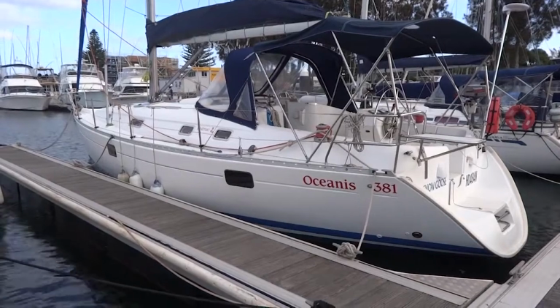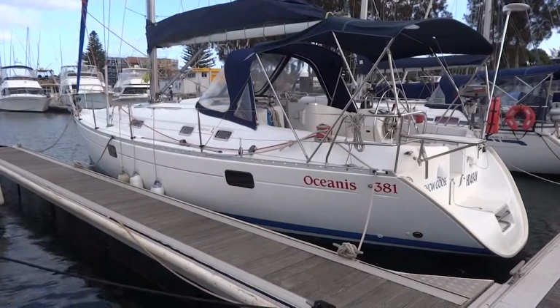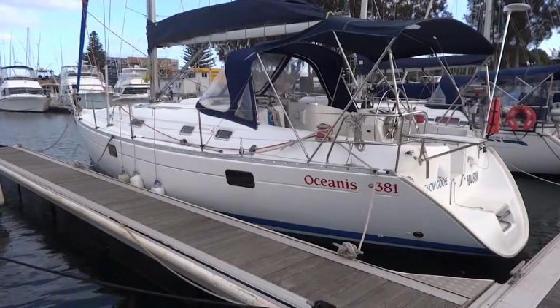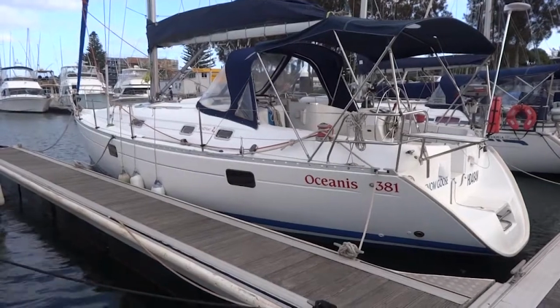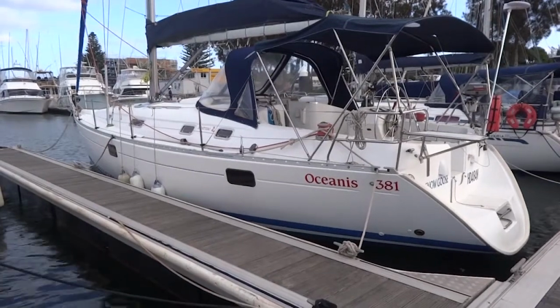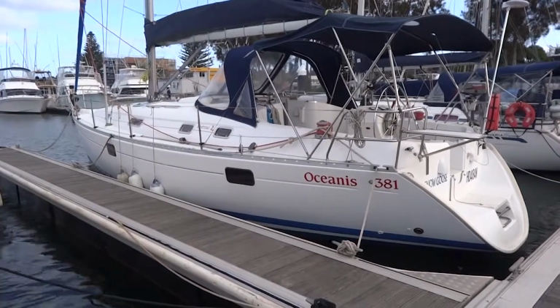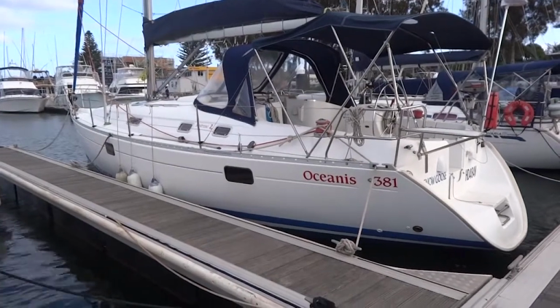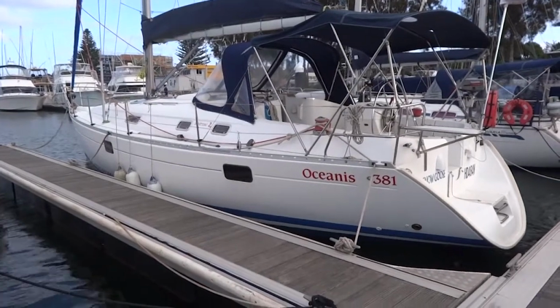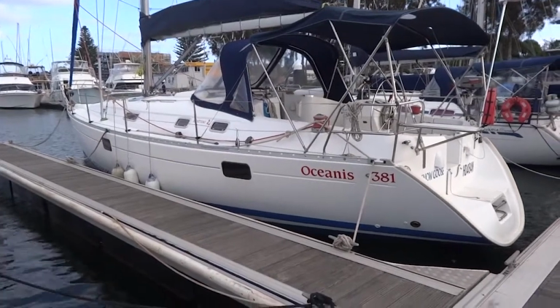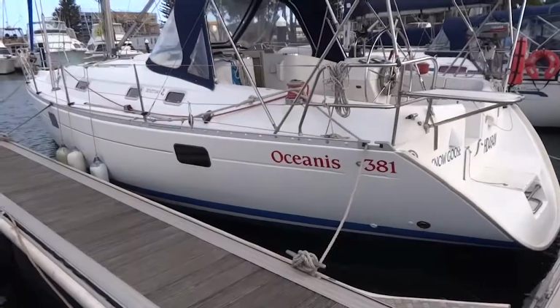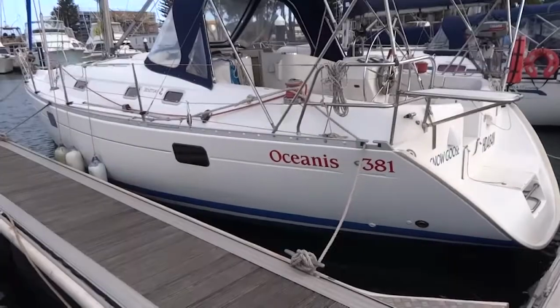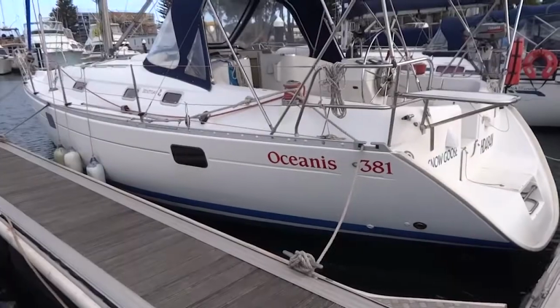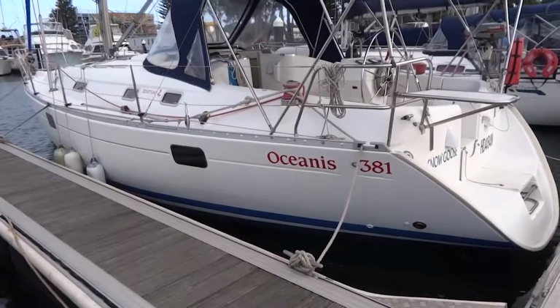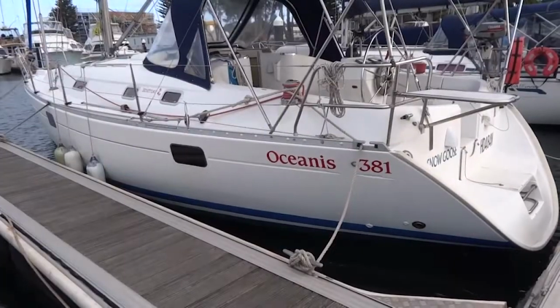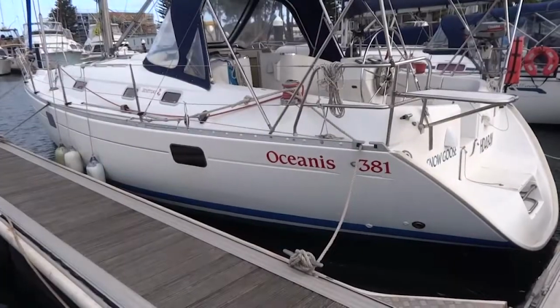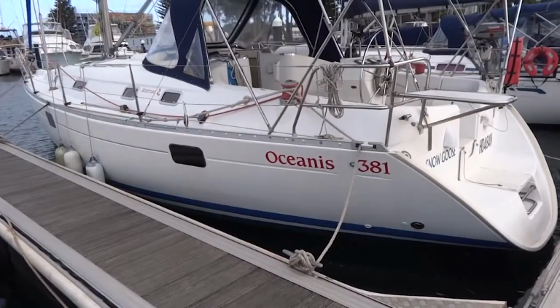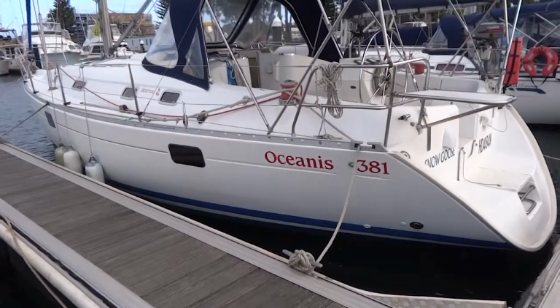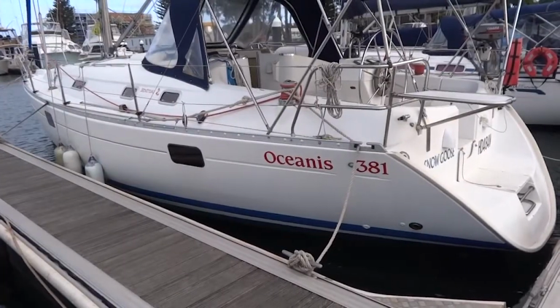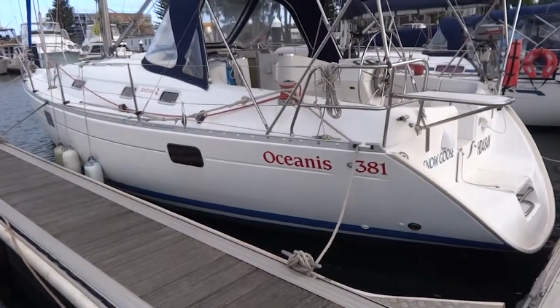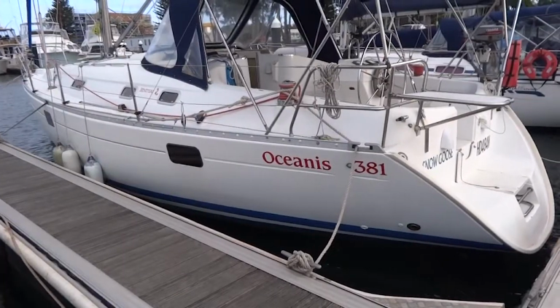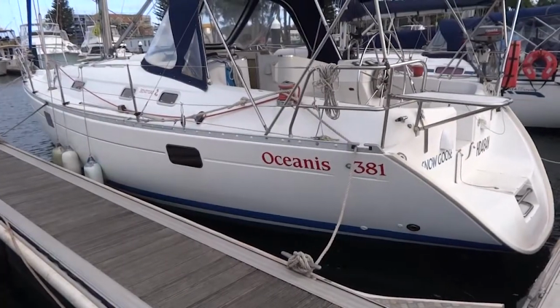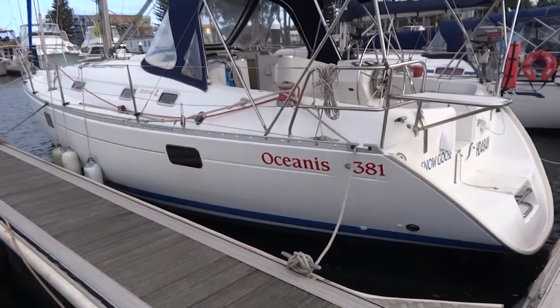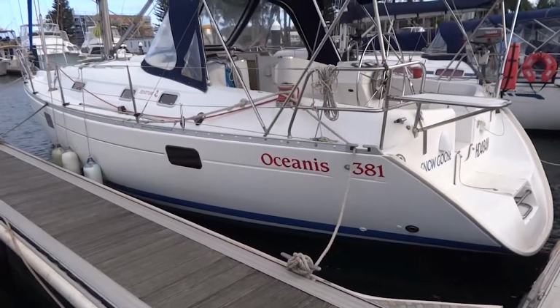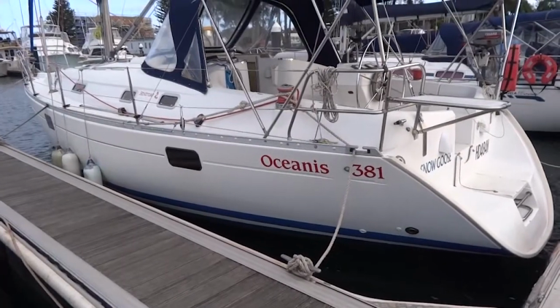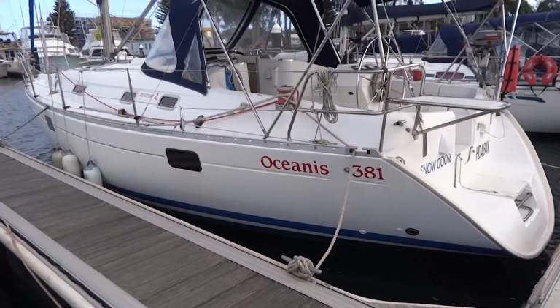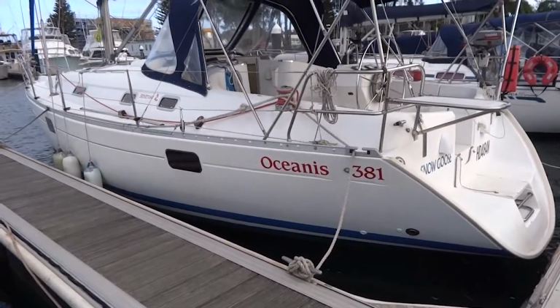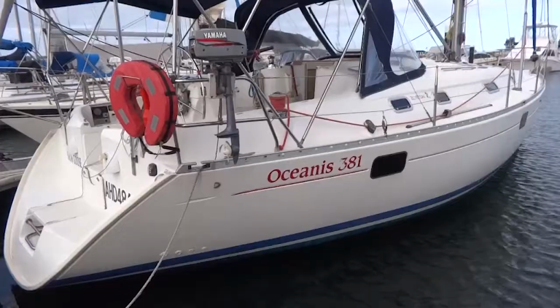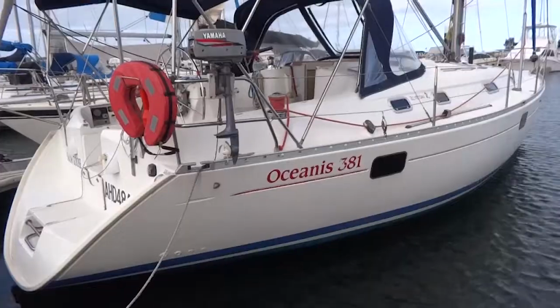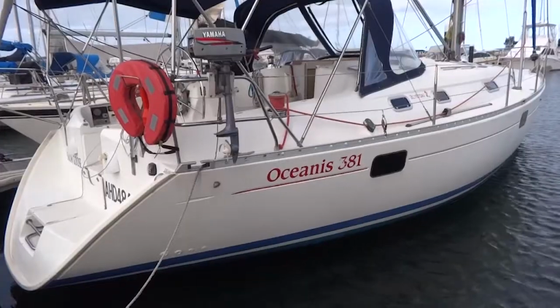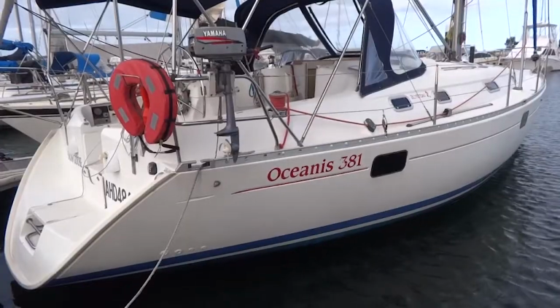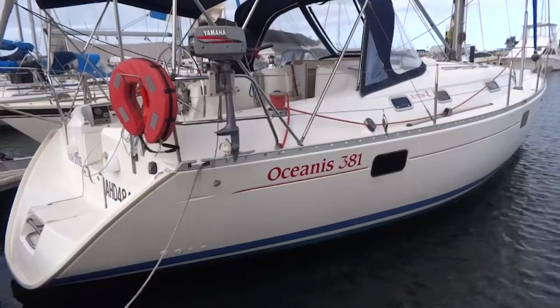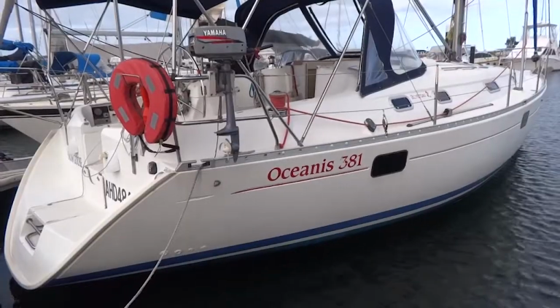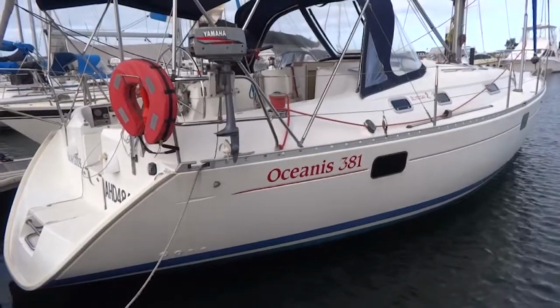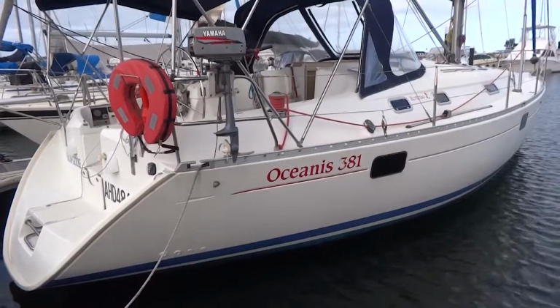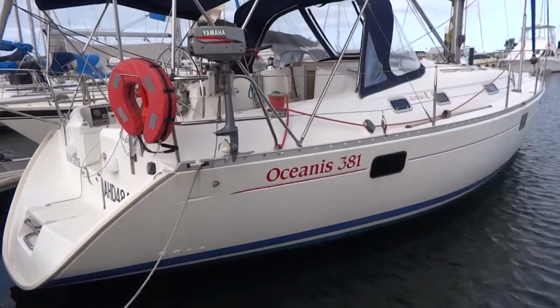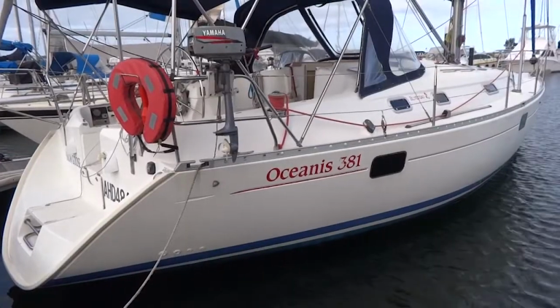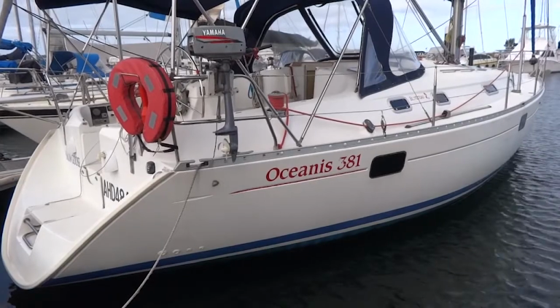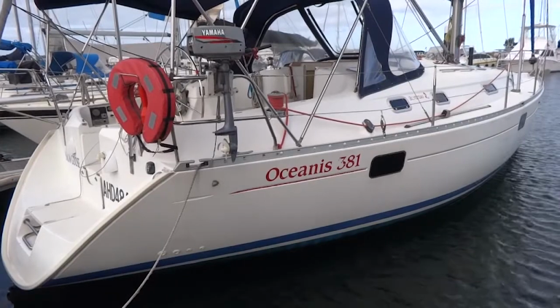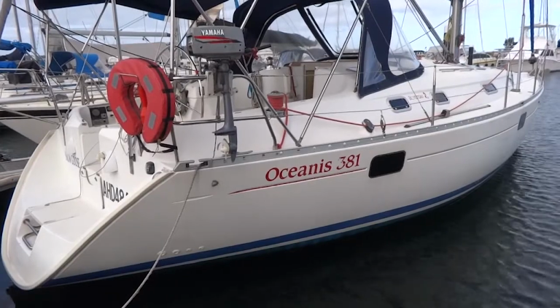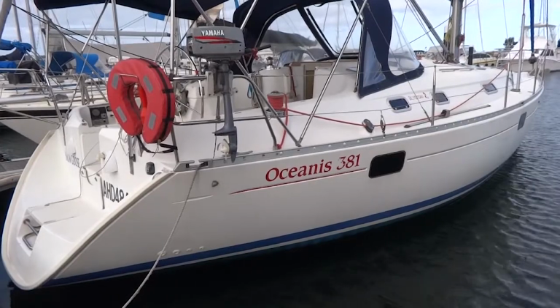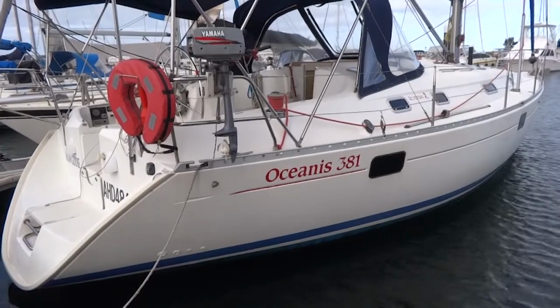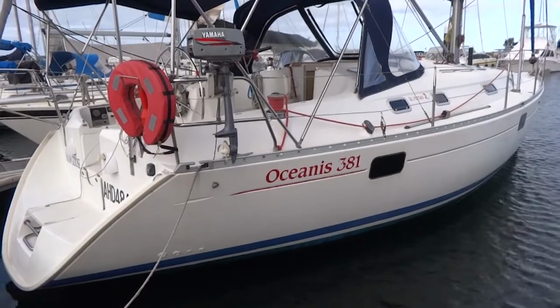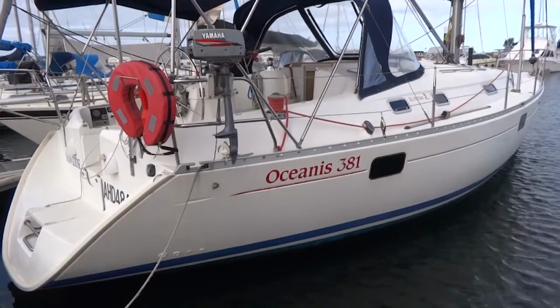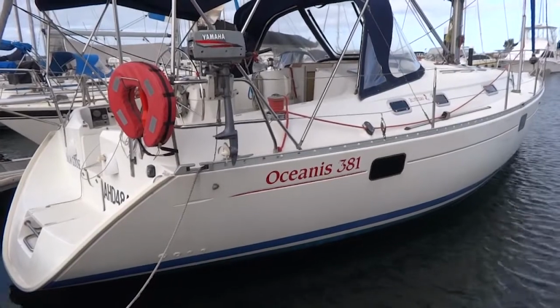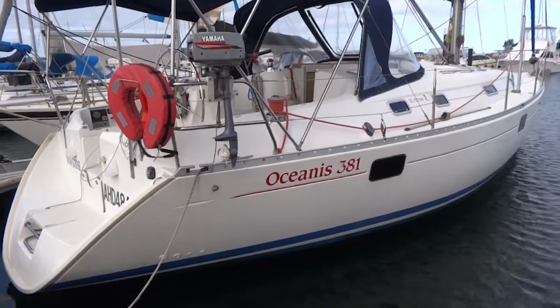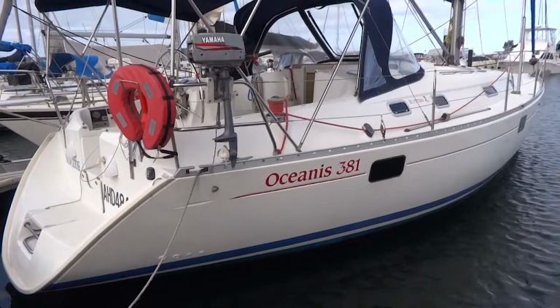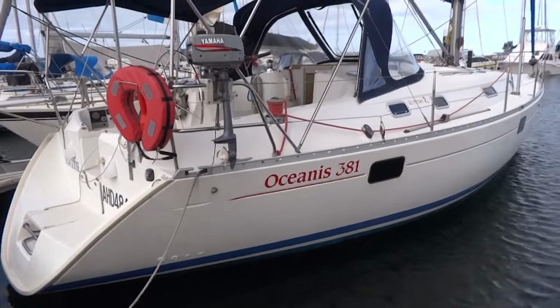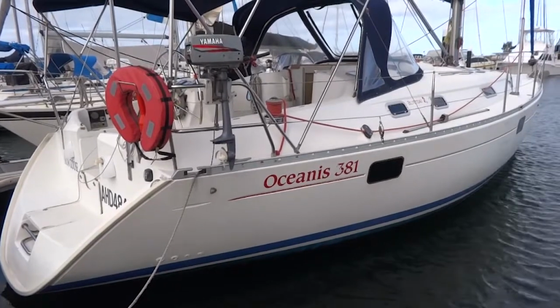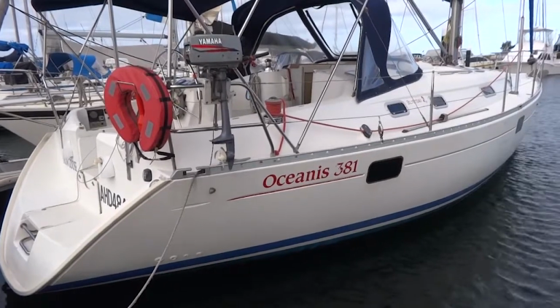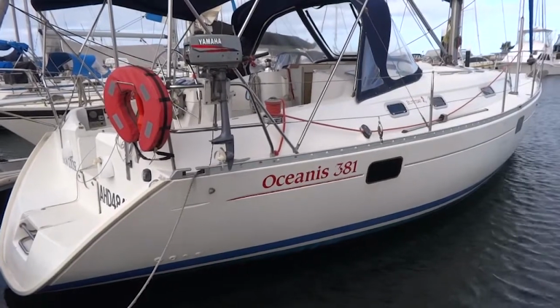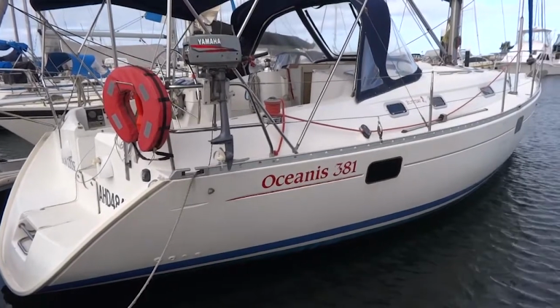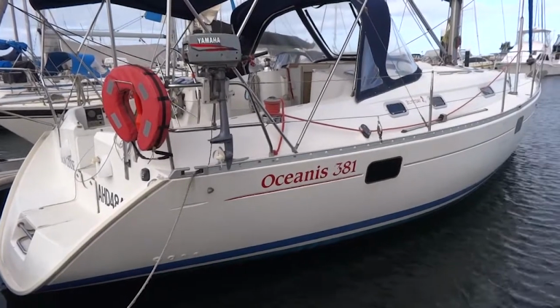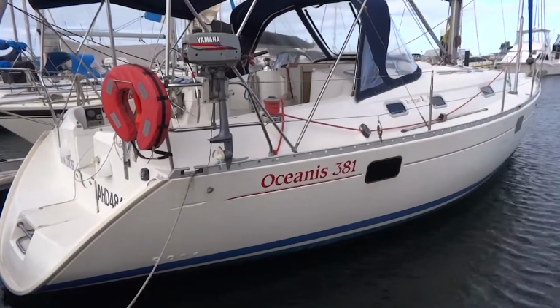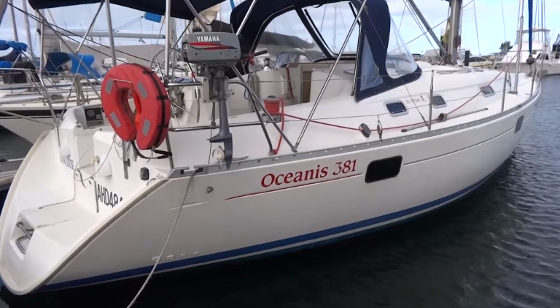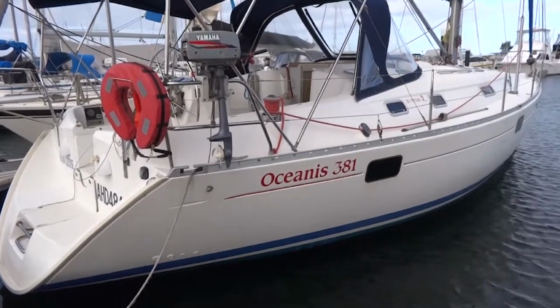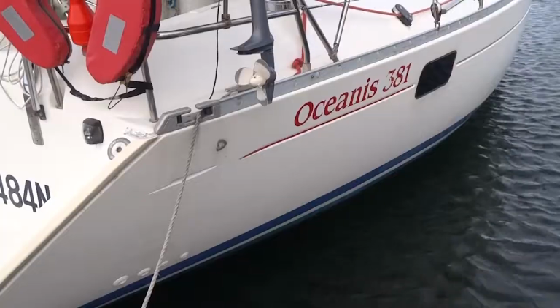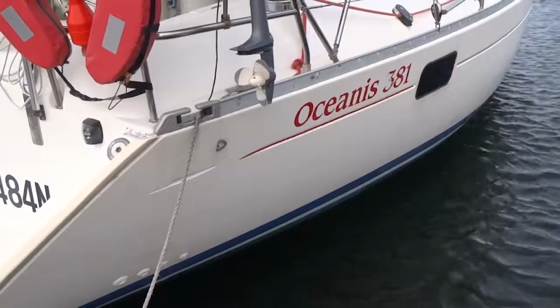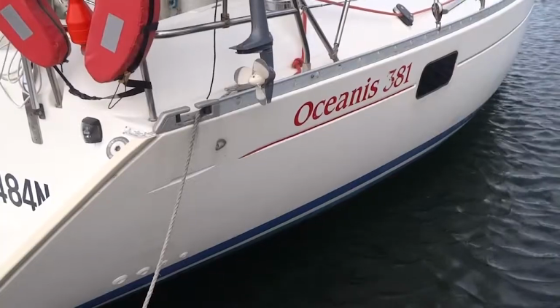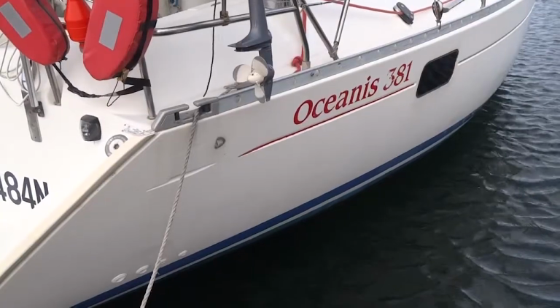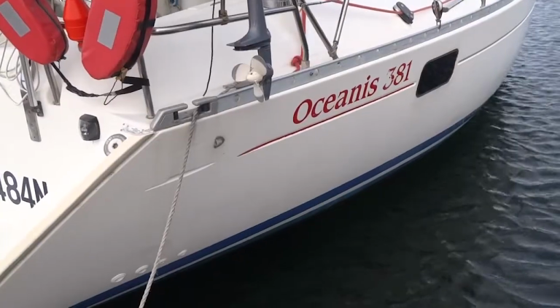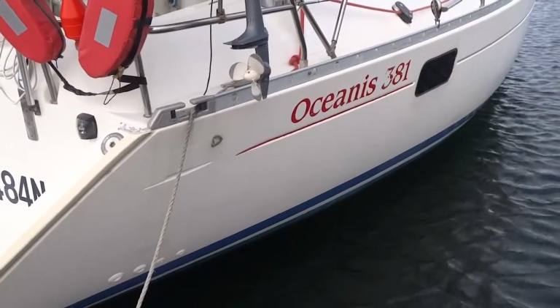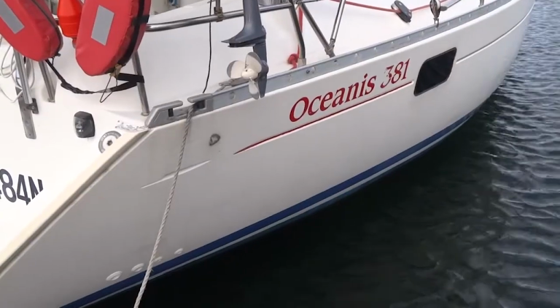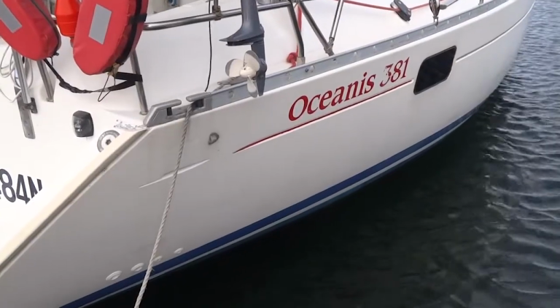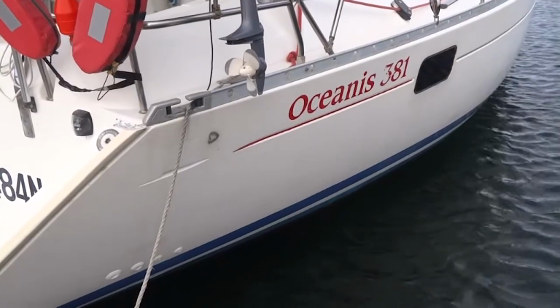Hi, today we are looking at a 1996 Beneteau Oceanus 381, lying at Batemans Bay Marina on the New South Wales South Coast.